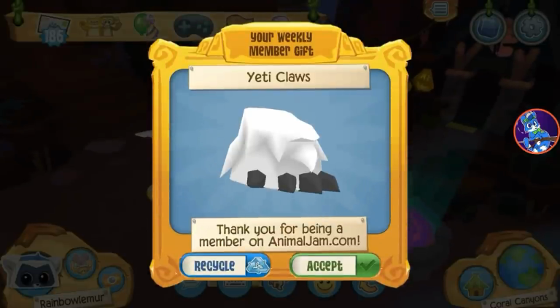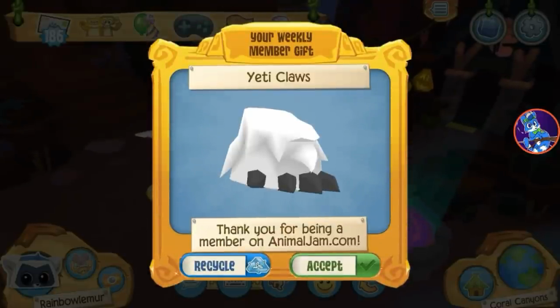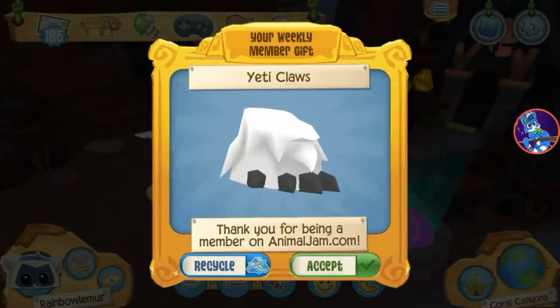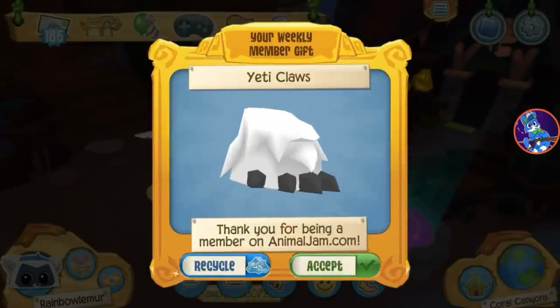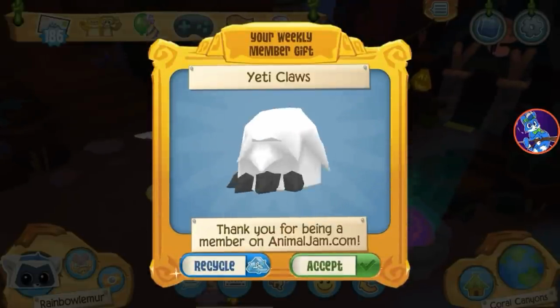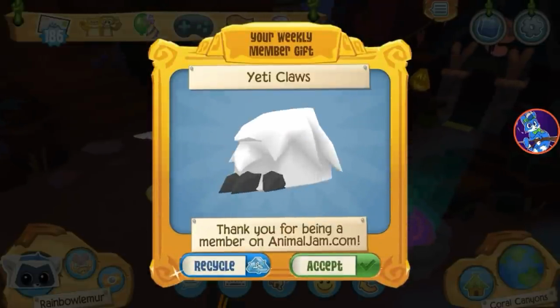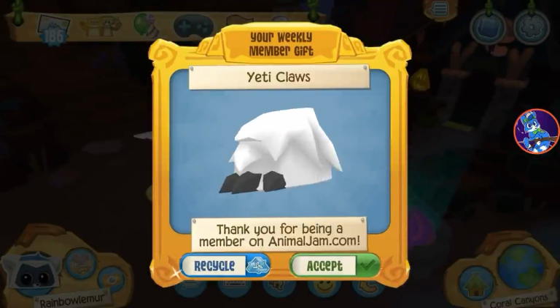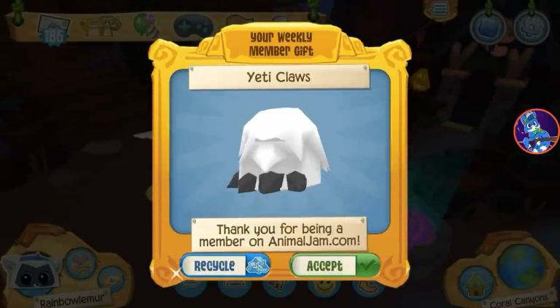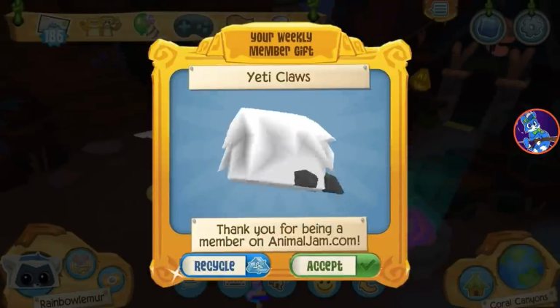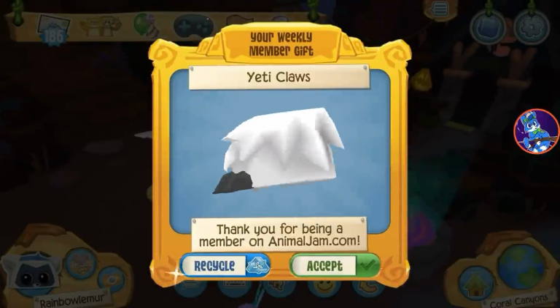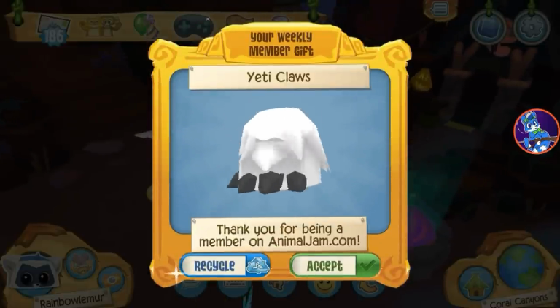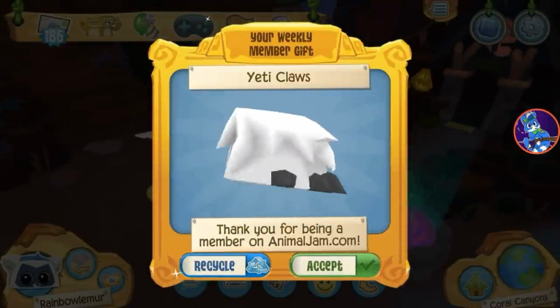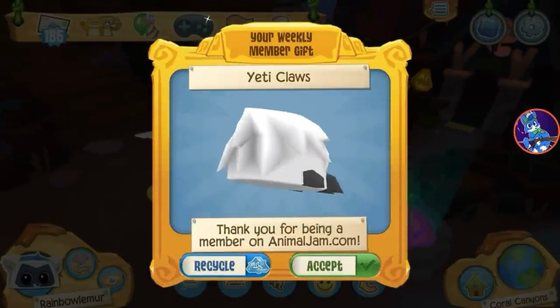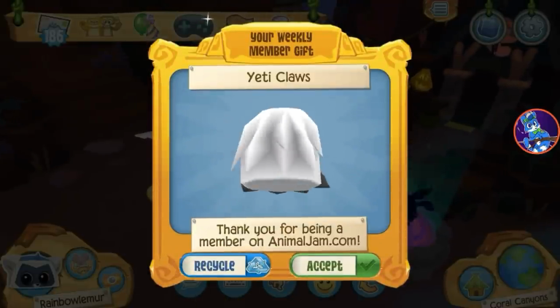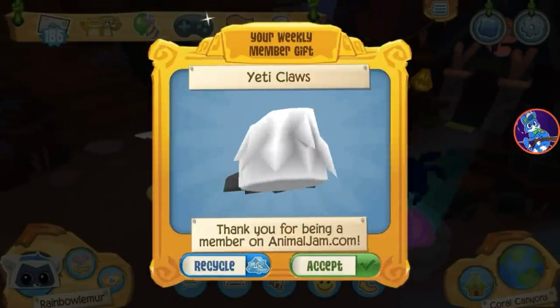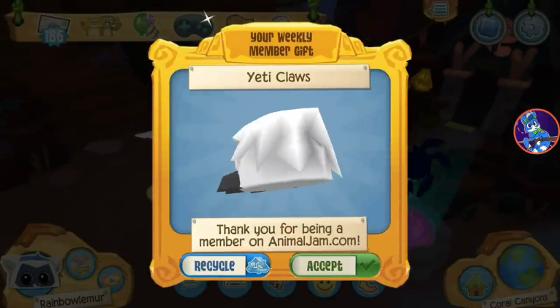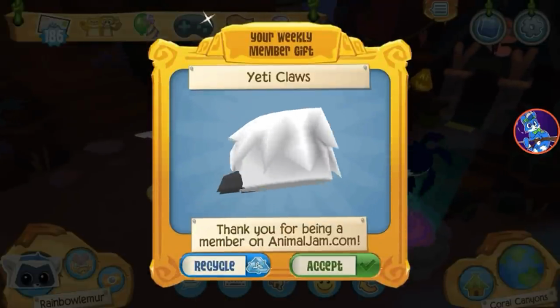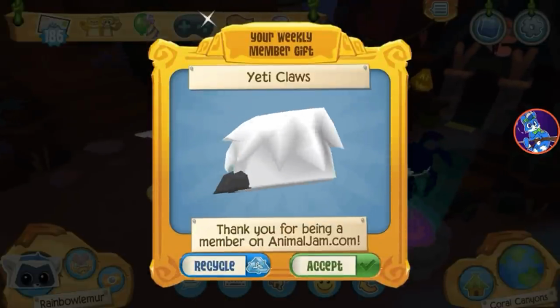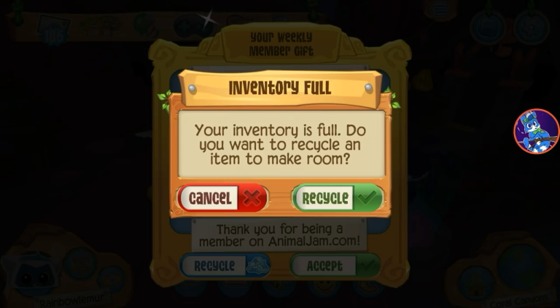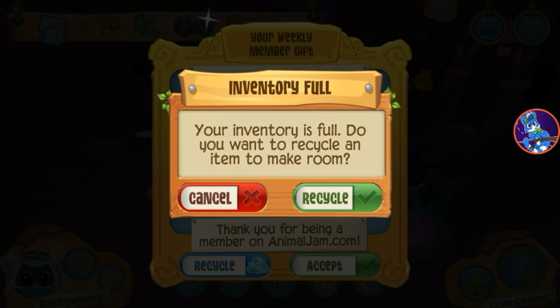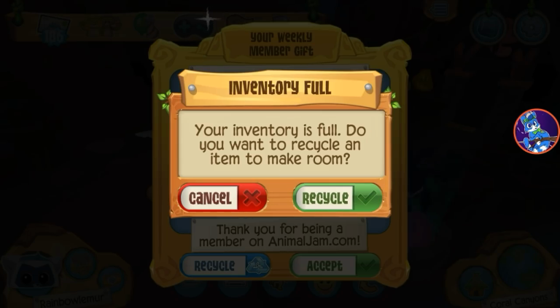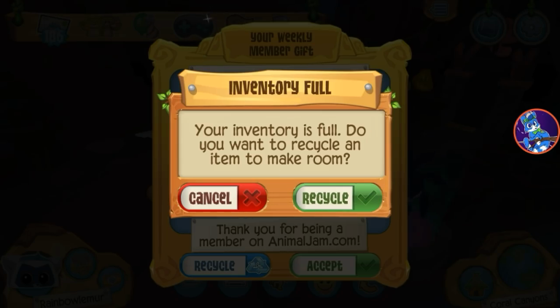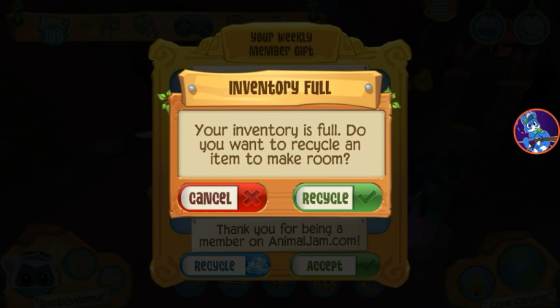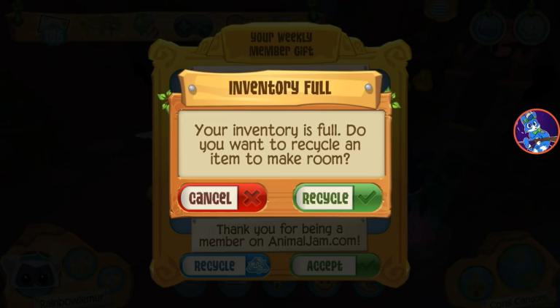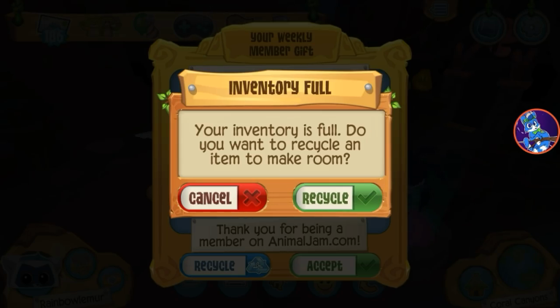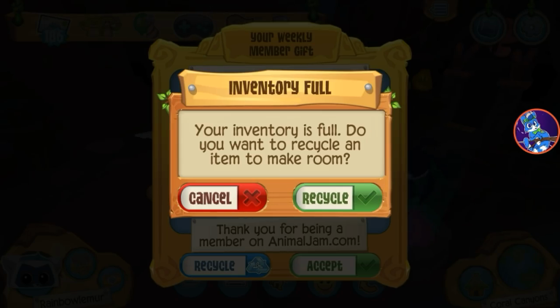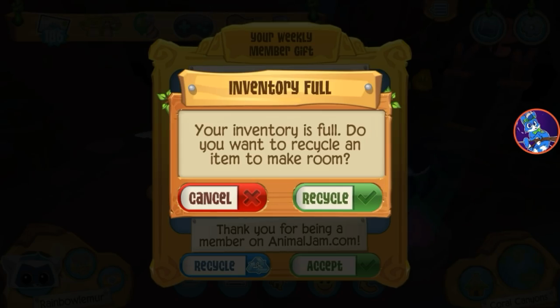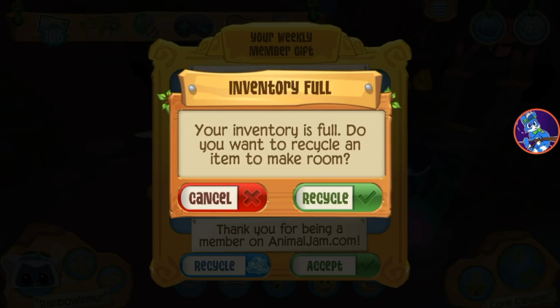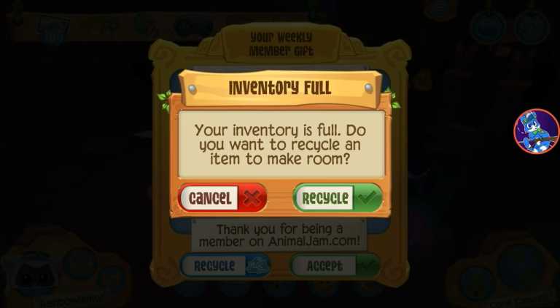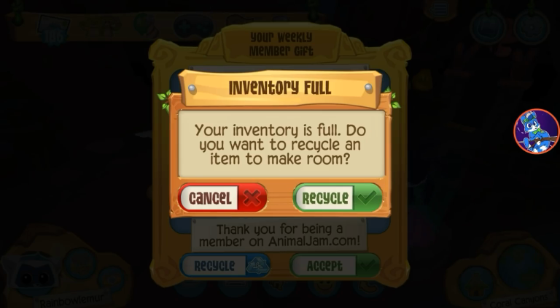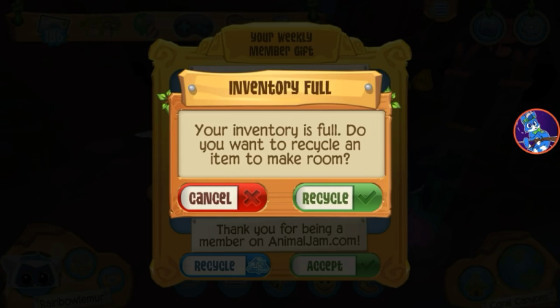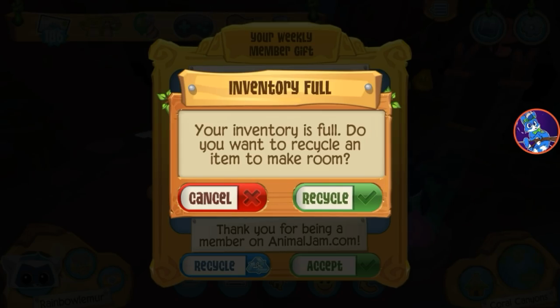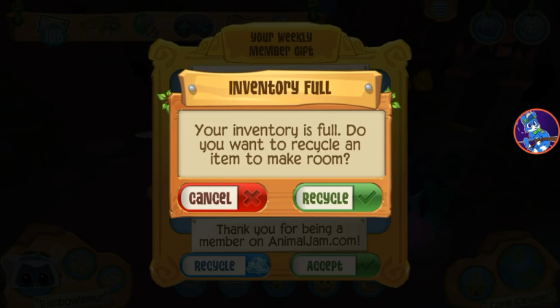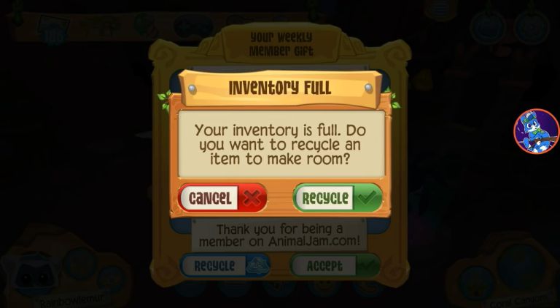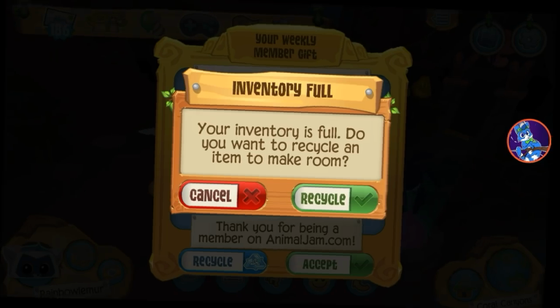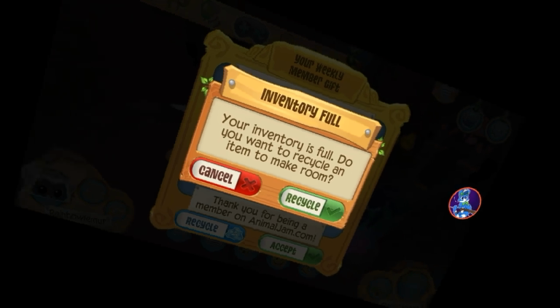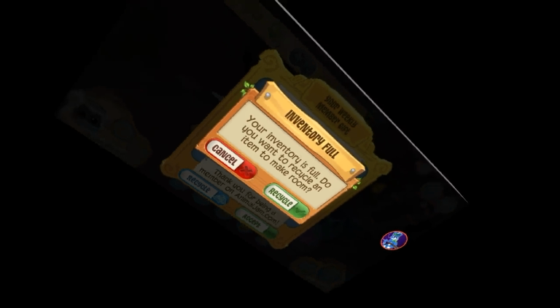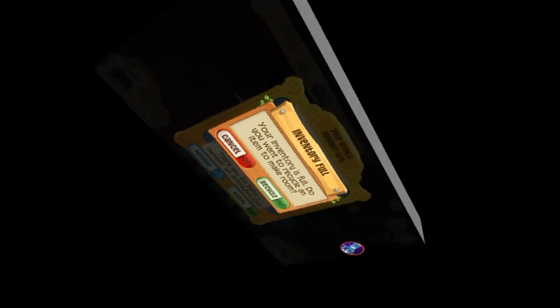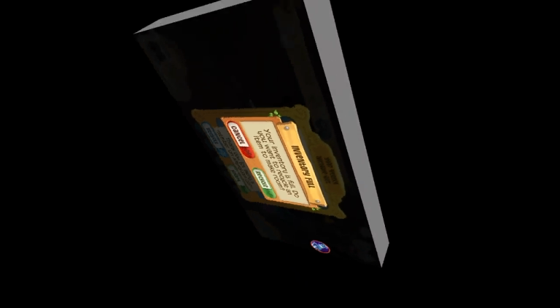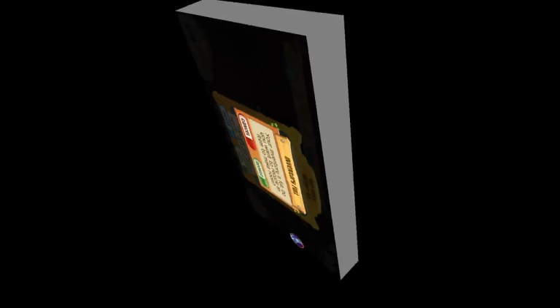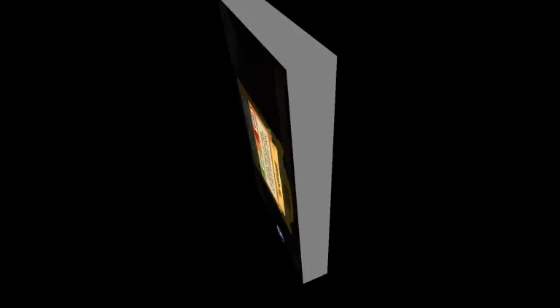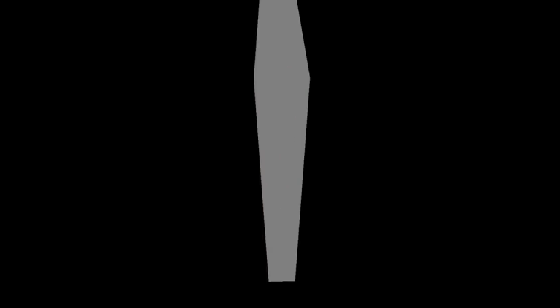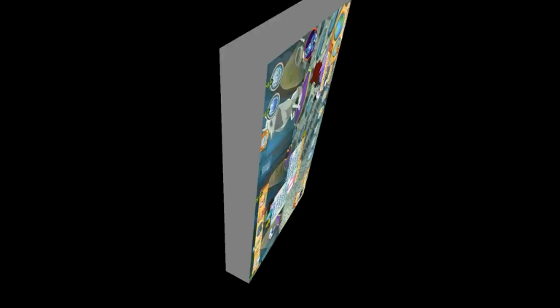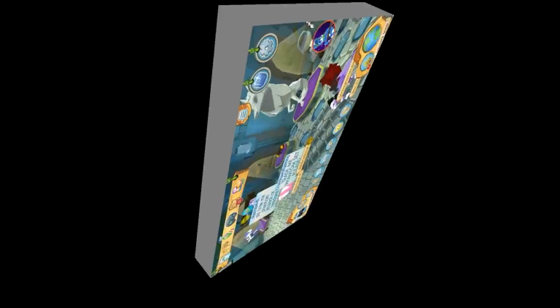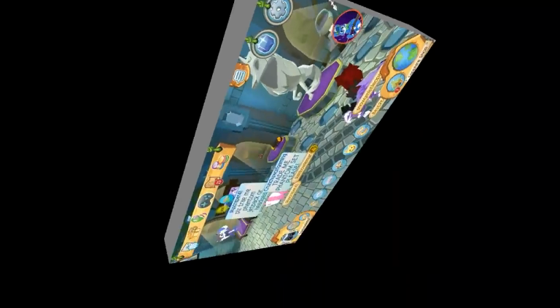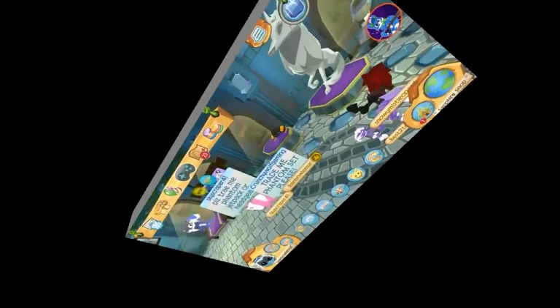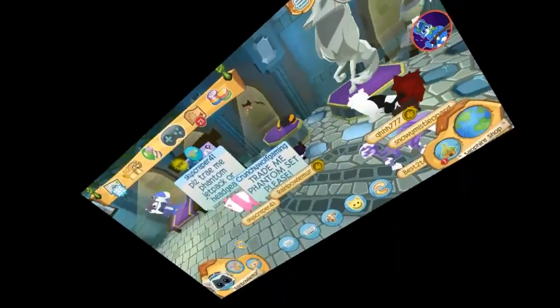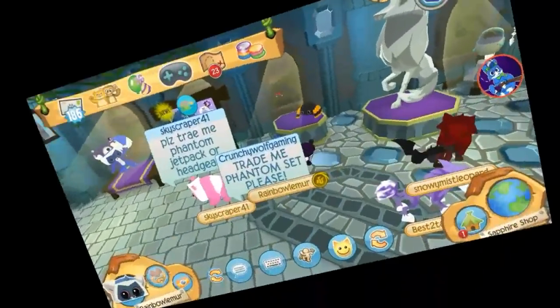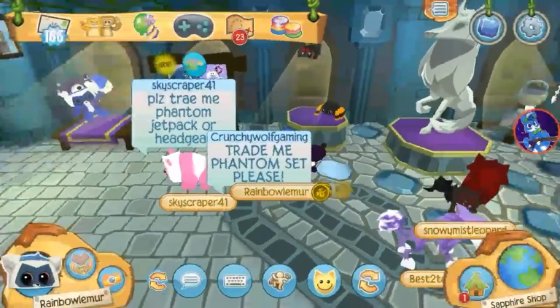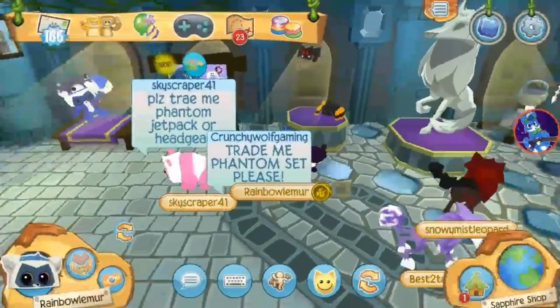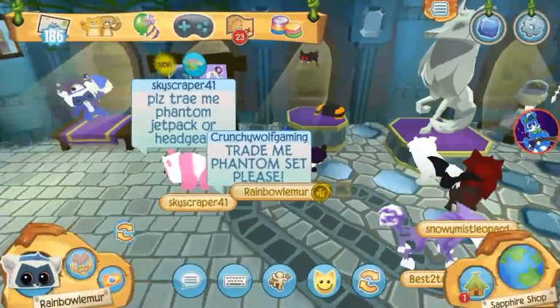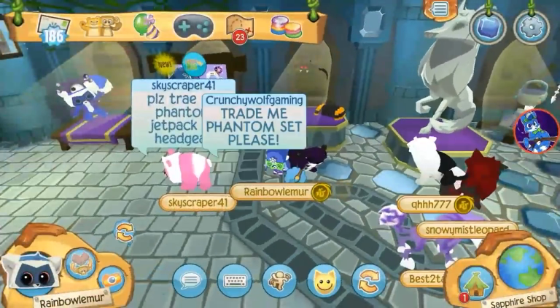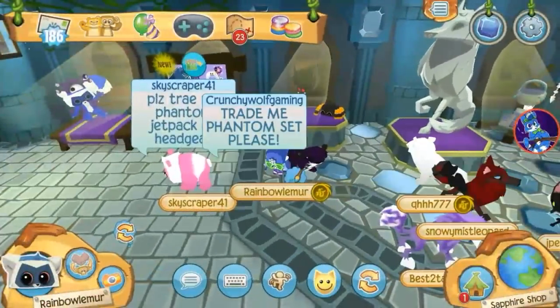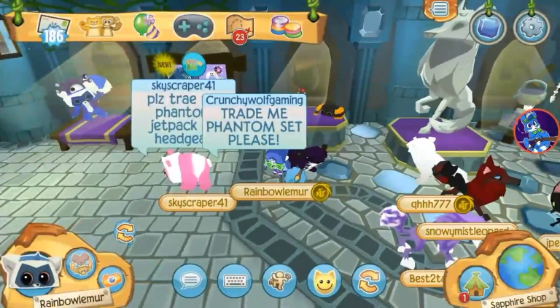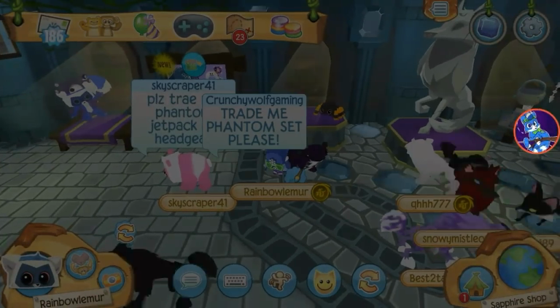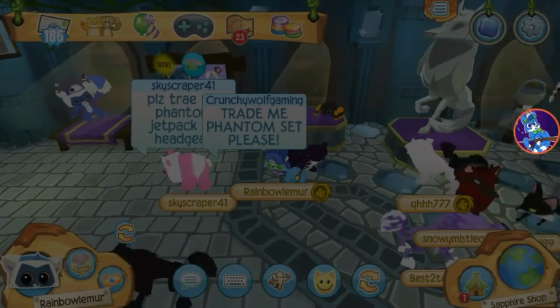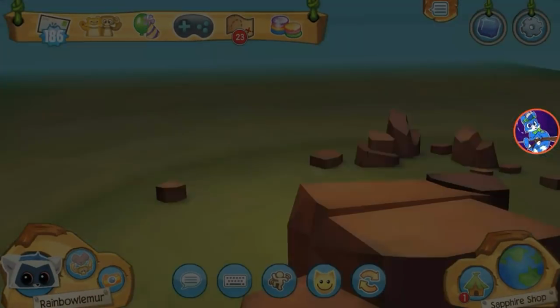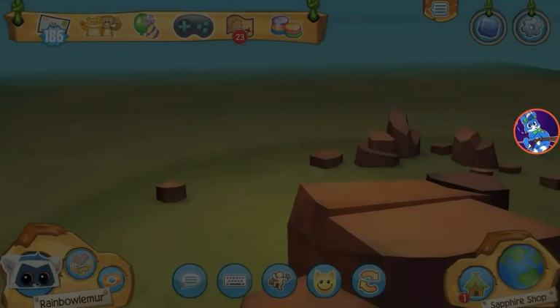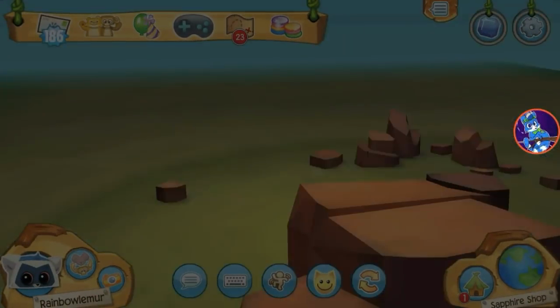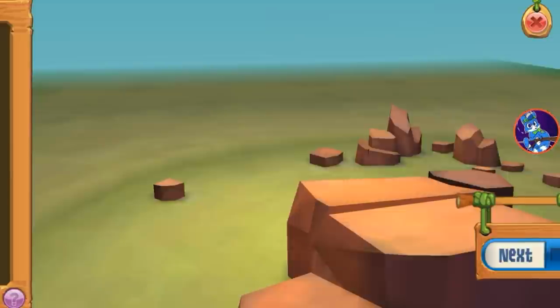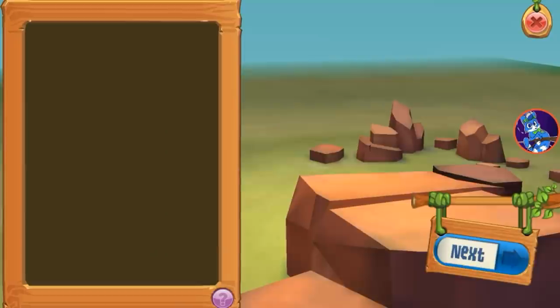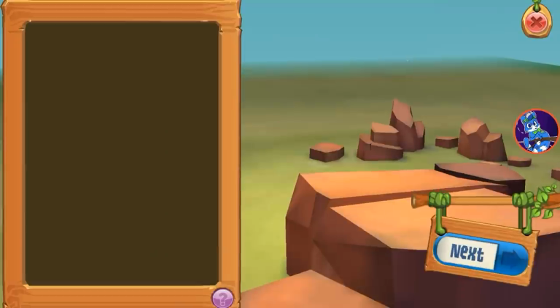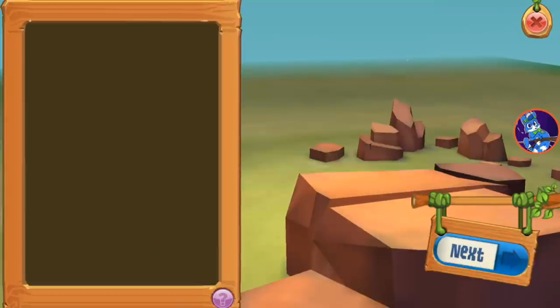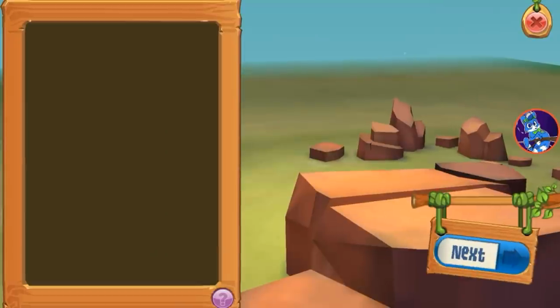Yeti claws — ooh, cool. I gotta recycle some stuff, hold on guys. I'm gonna go ahead and get the new pet tarantula.